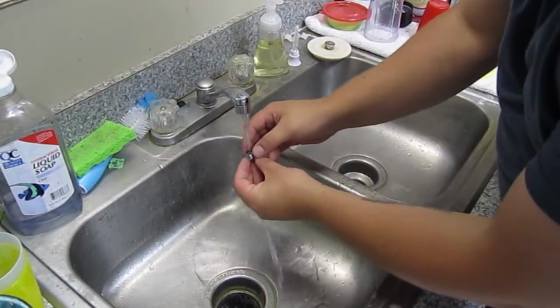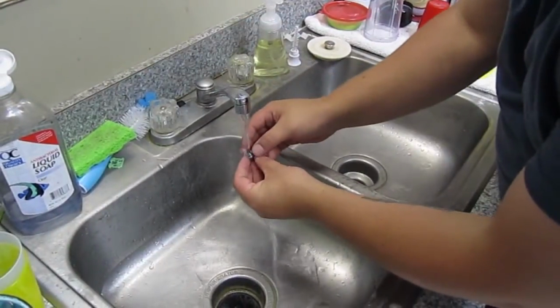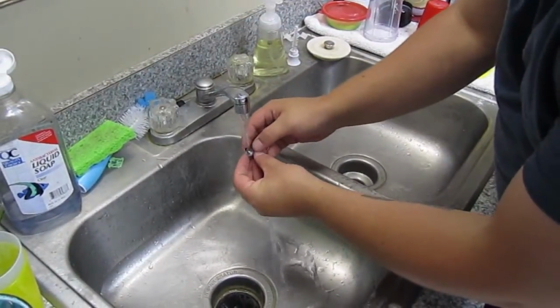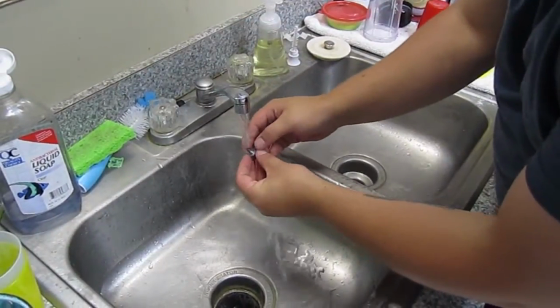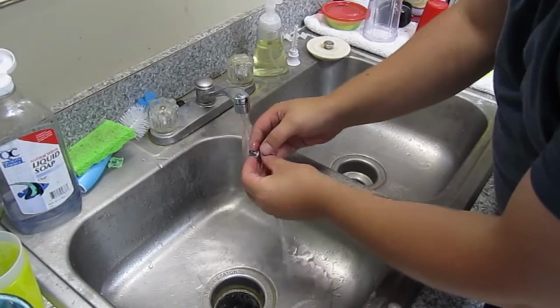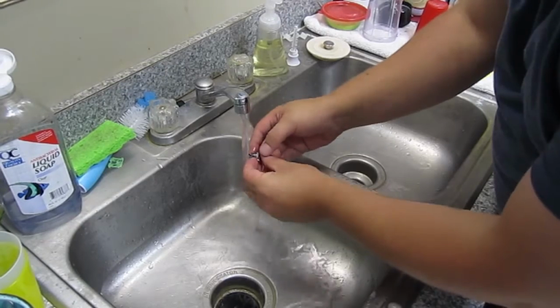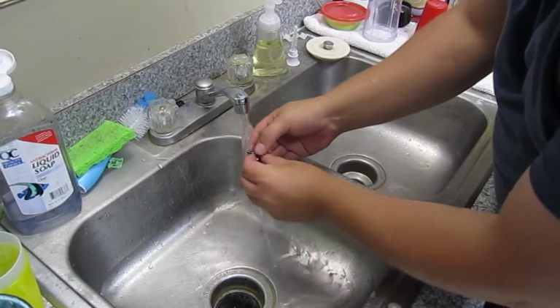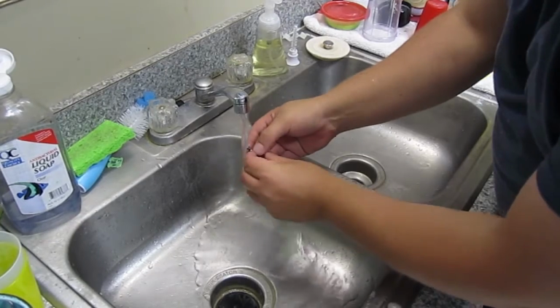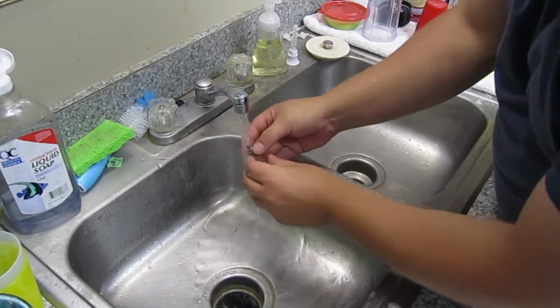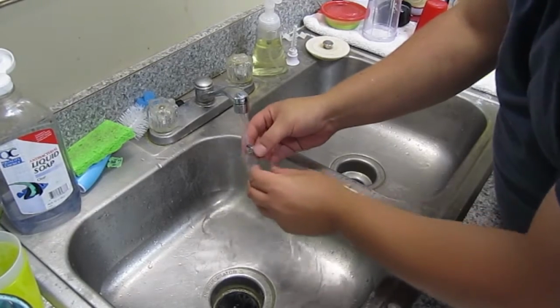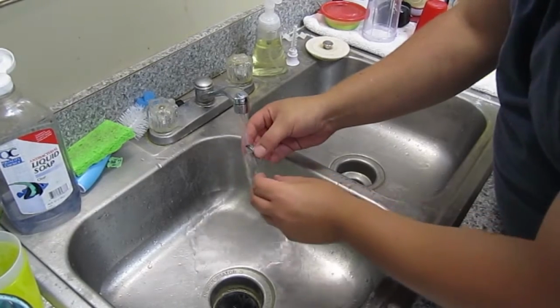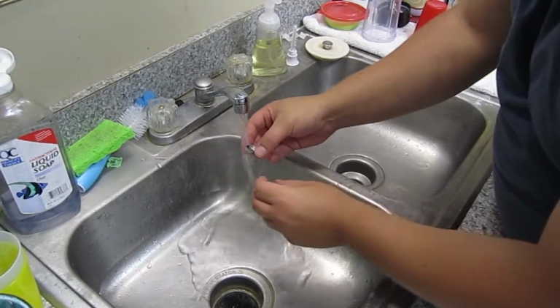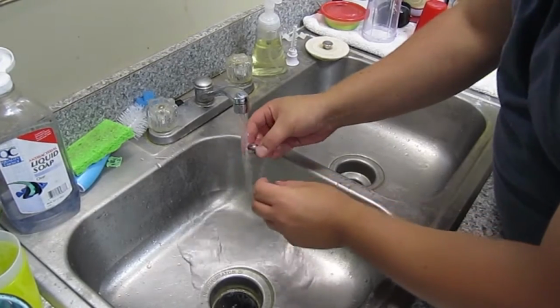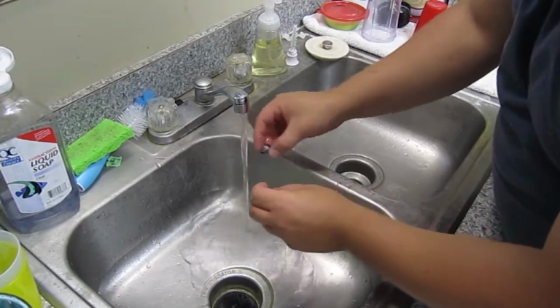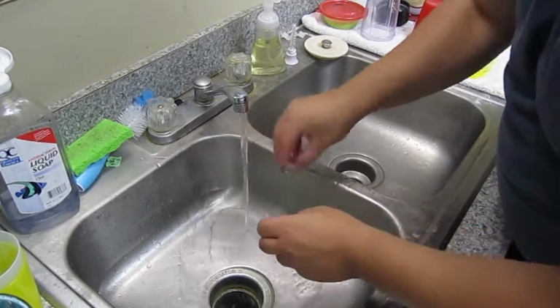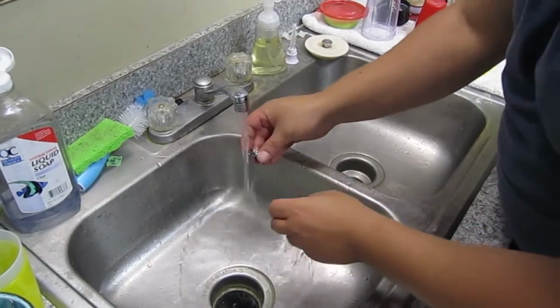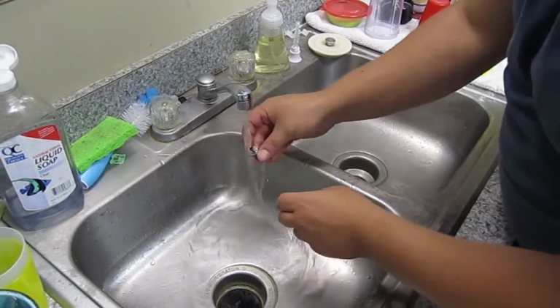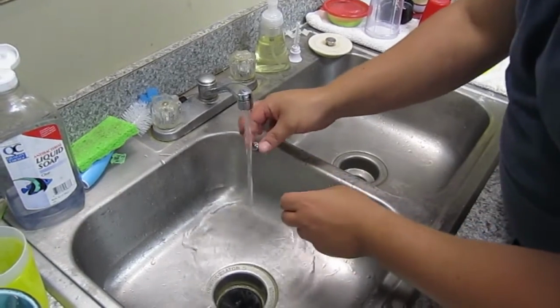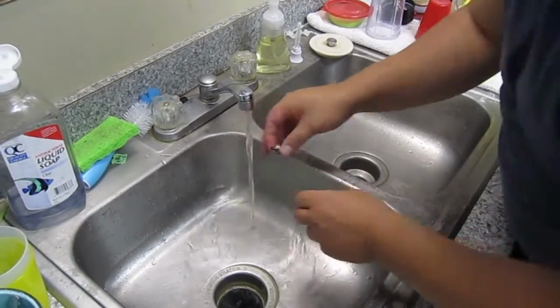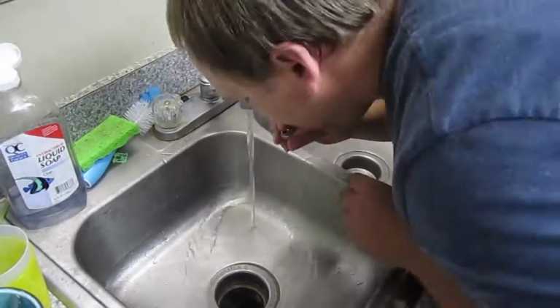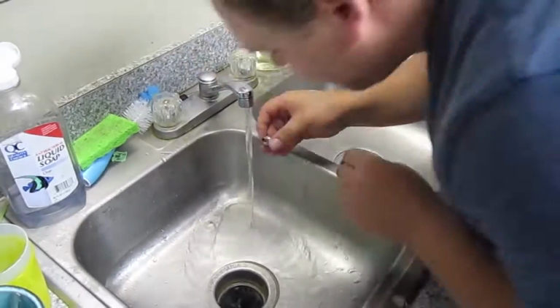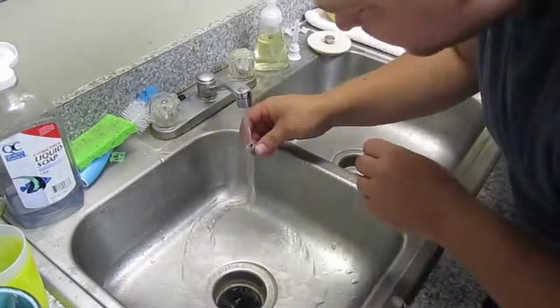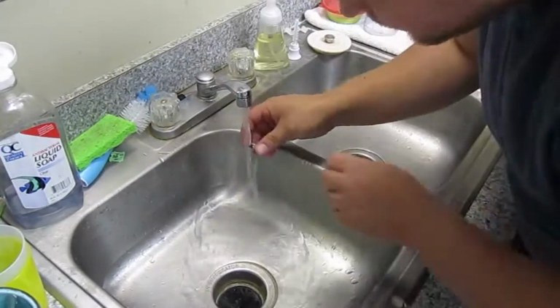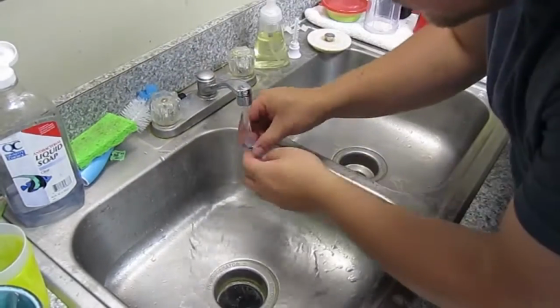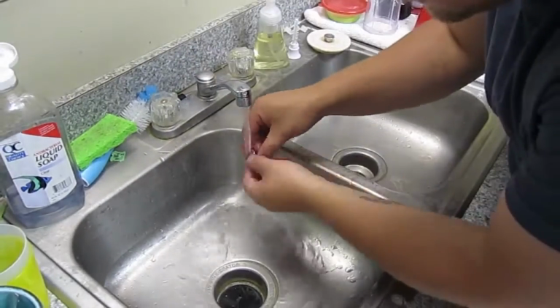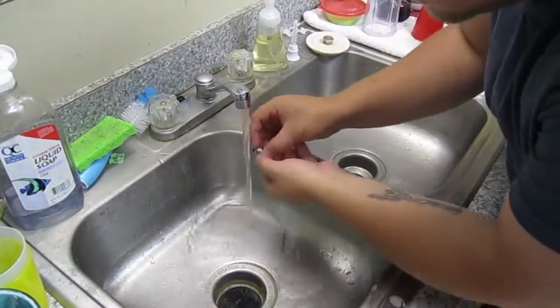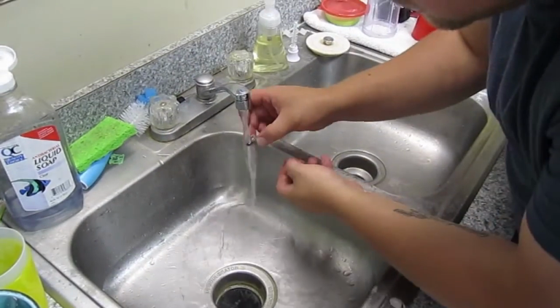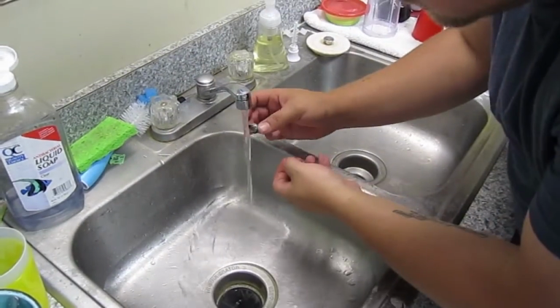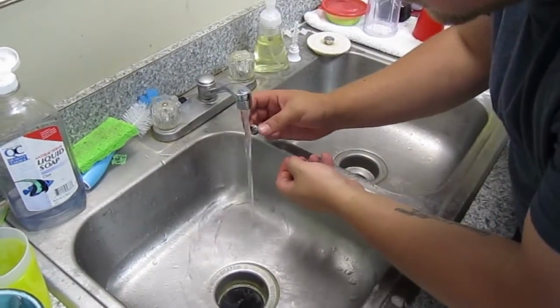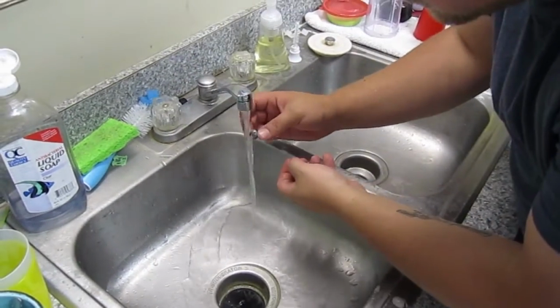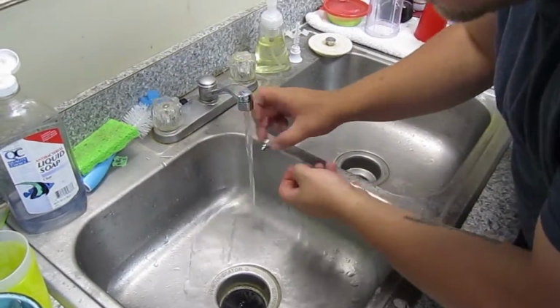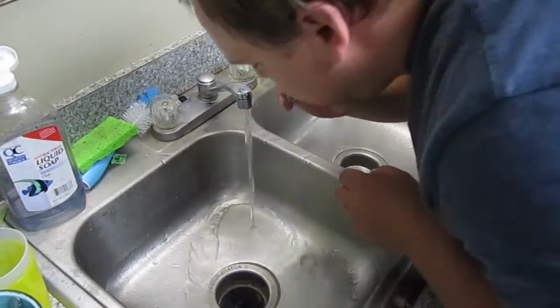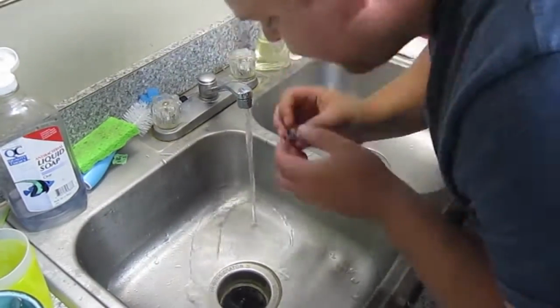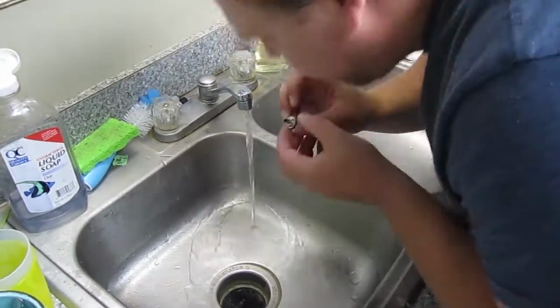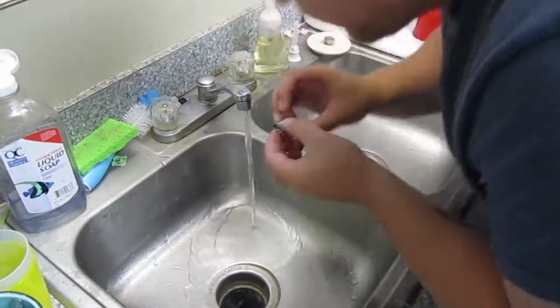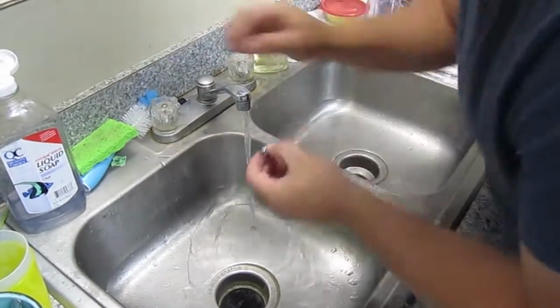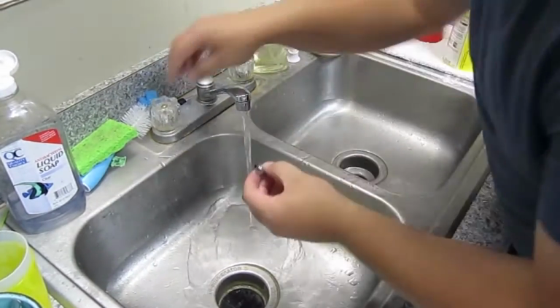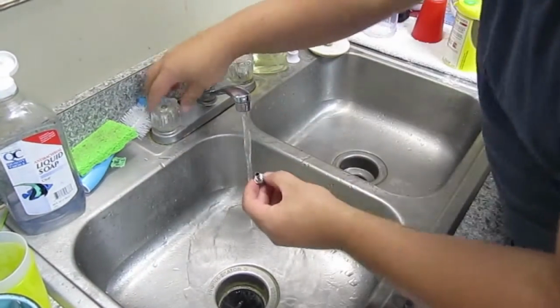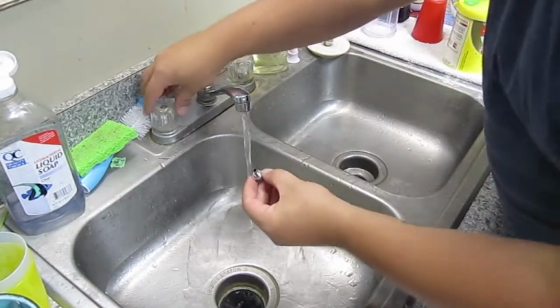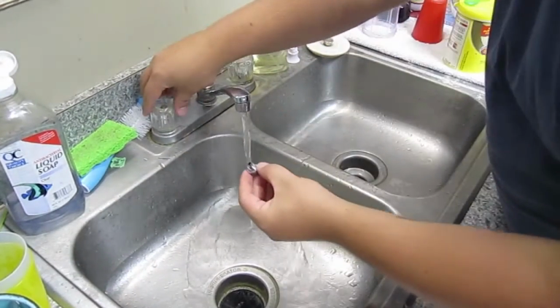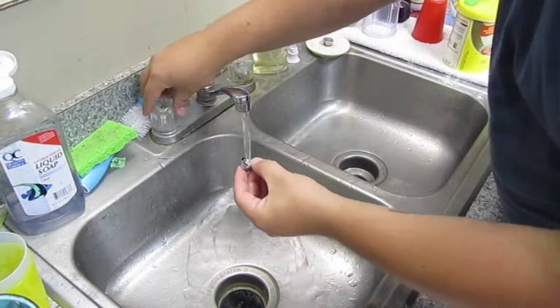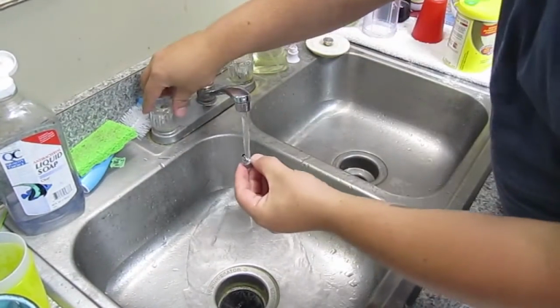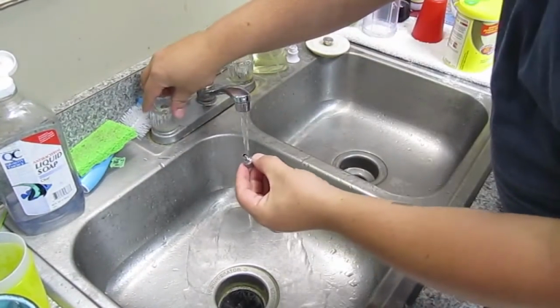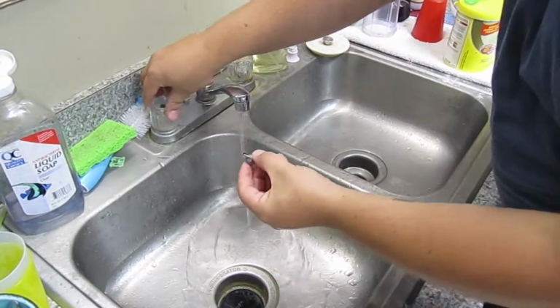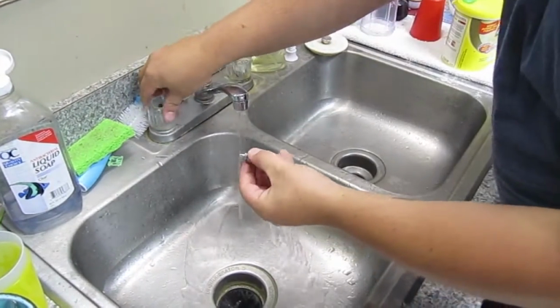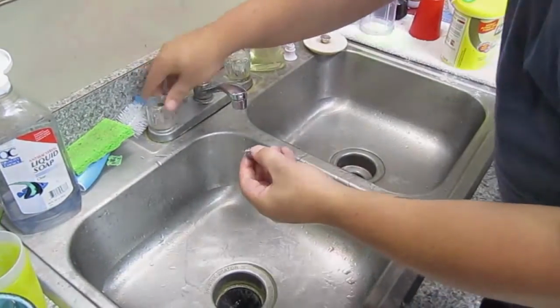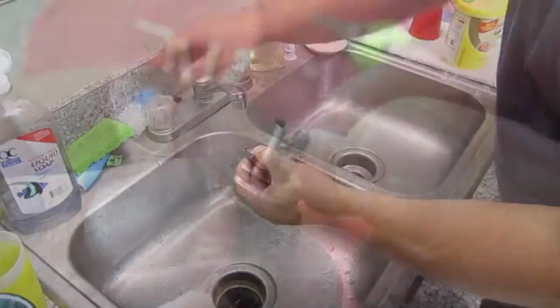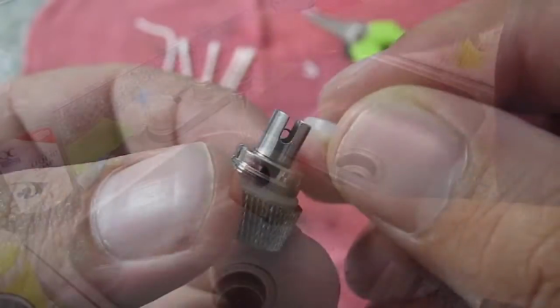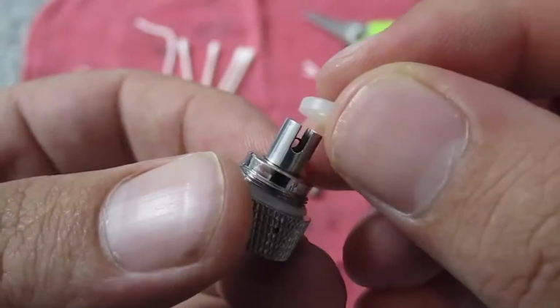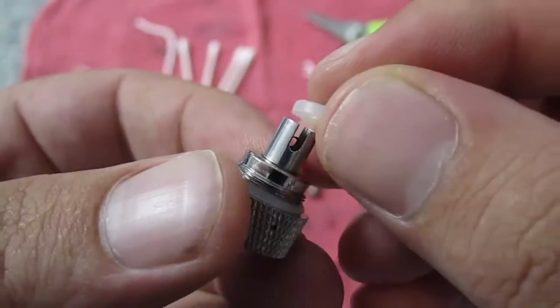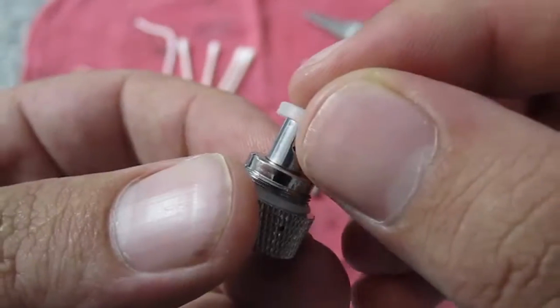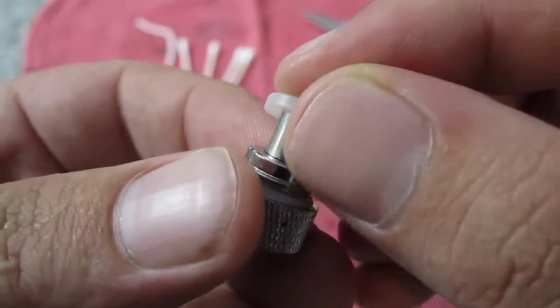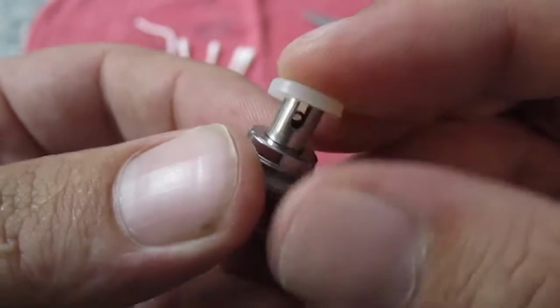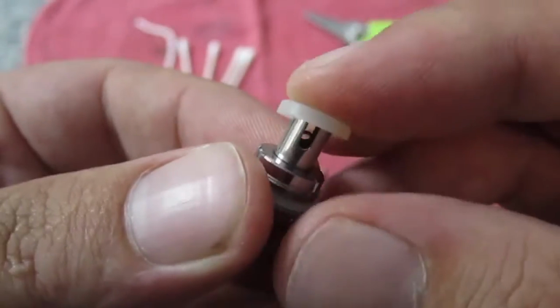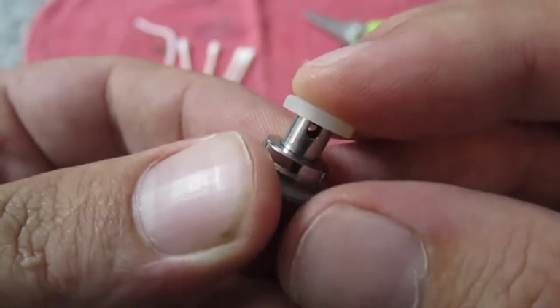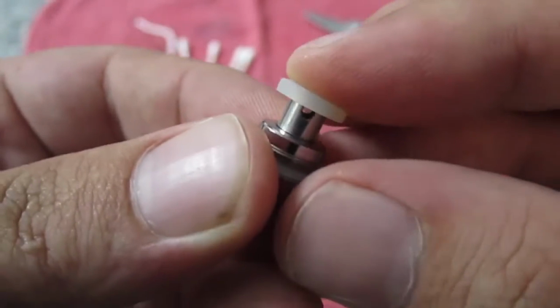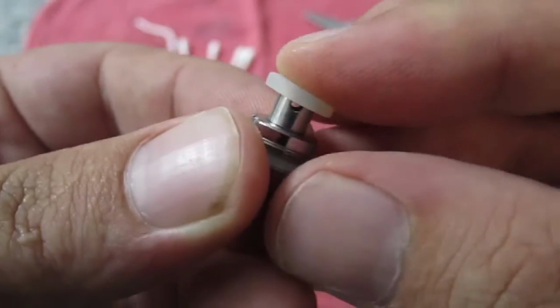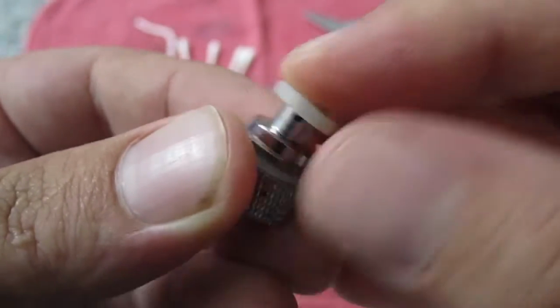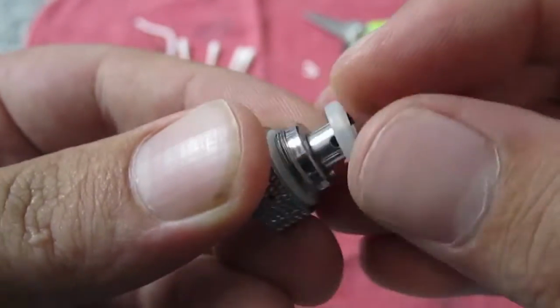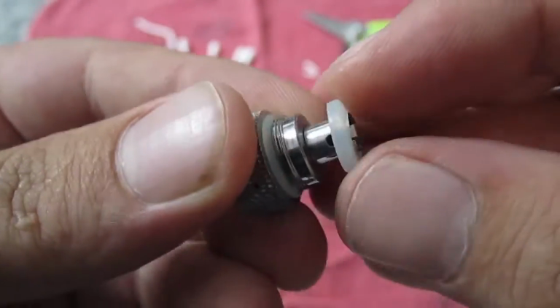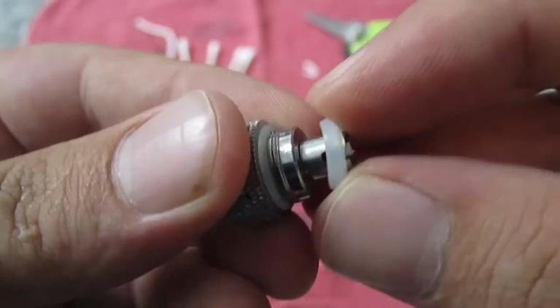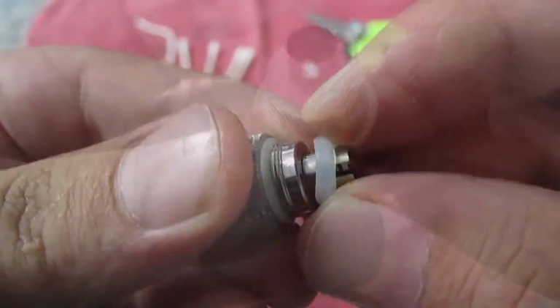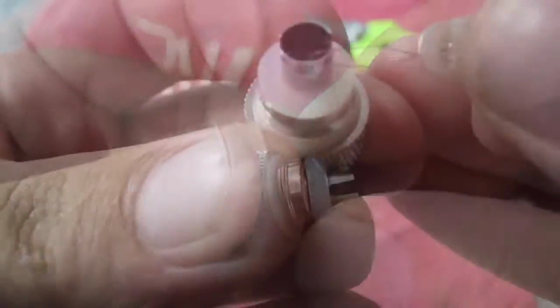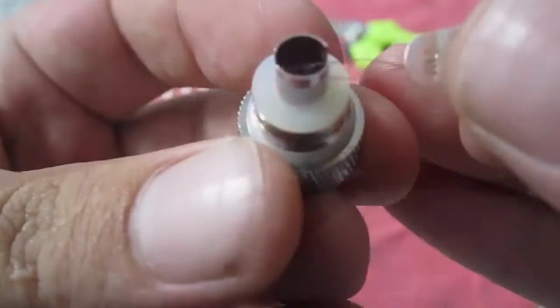What we're going to do is we're going to wash it out with really hot water. You're going to blow in it a couple times to make sure all that gunk is out of there. And then we're going to replace that rubber washer.